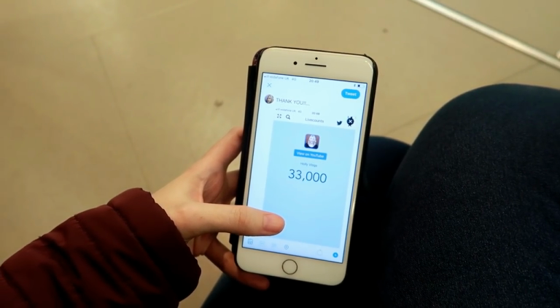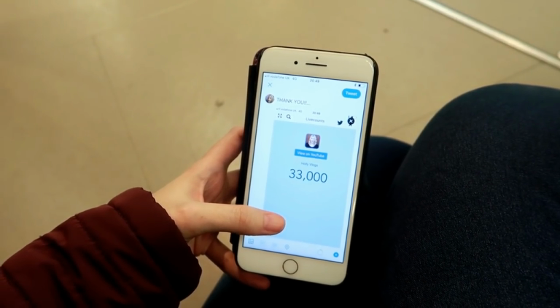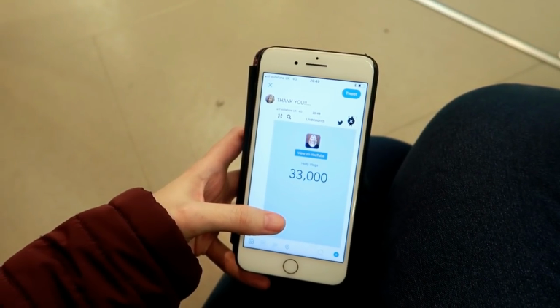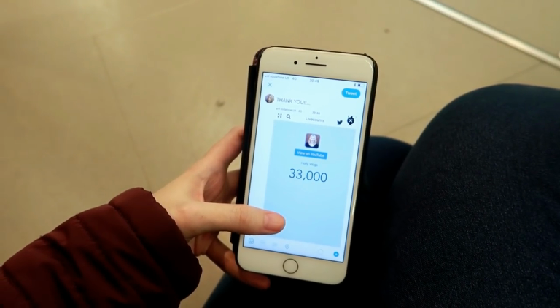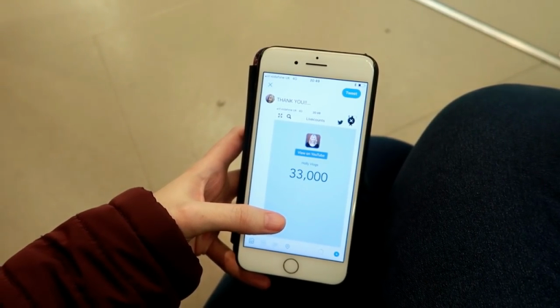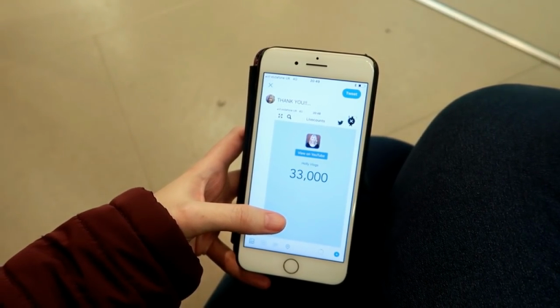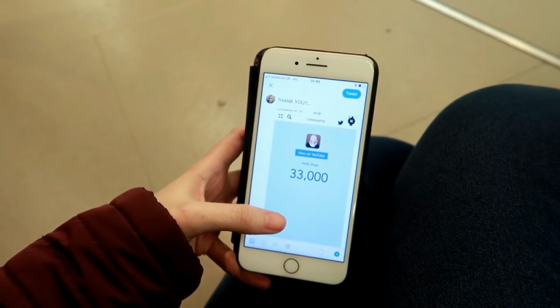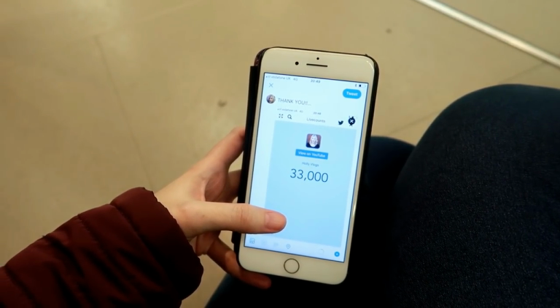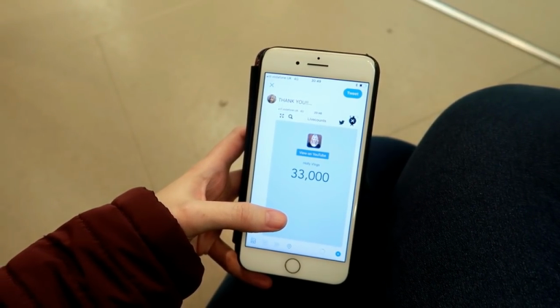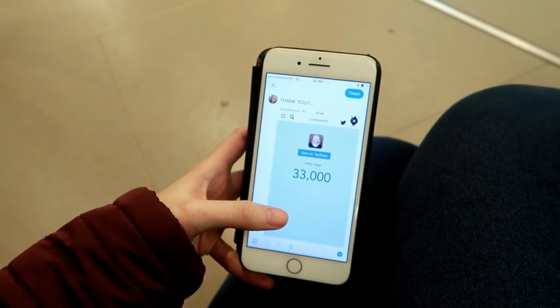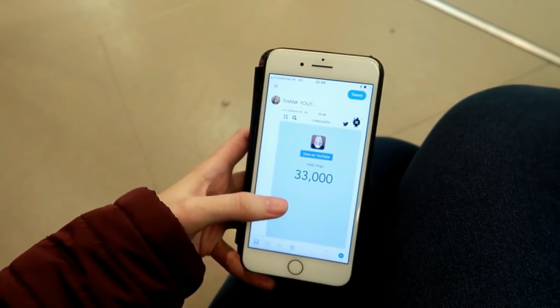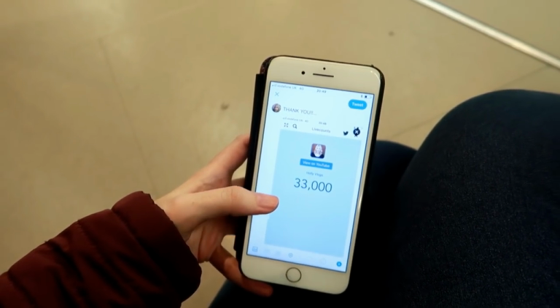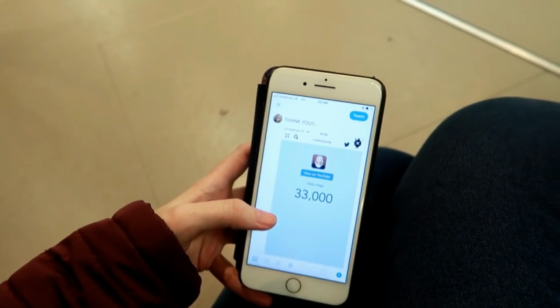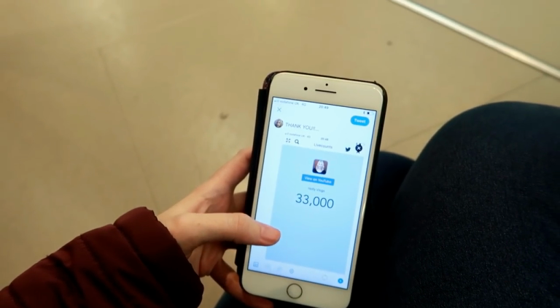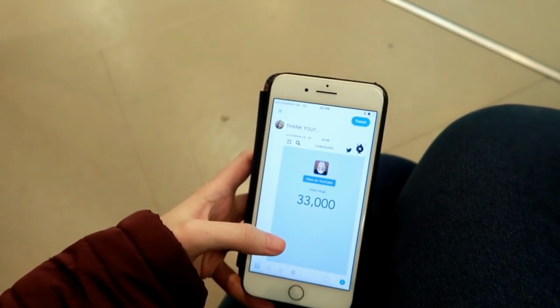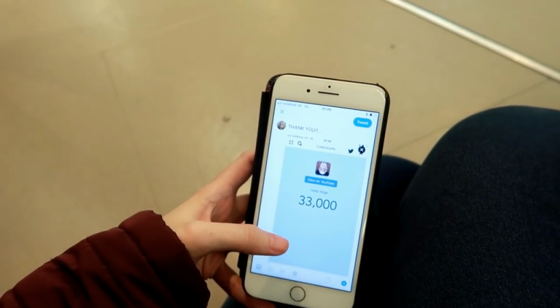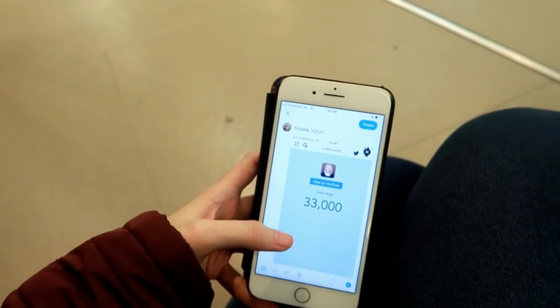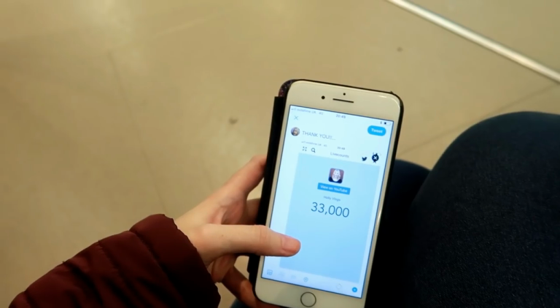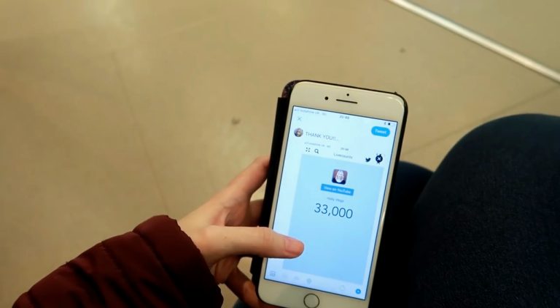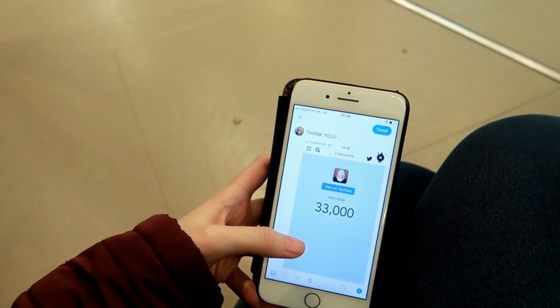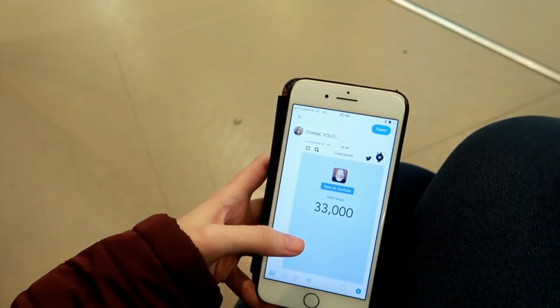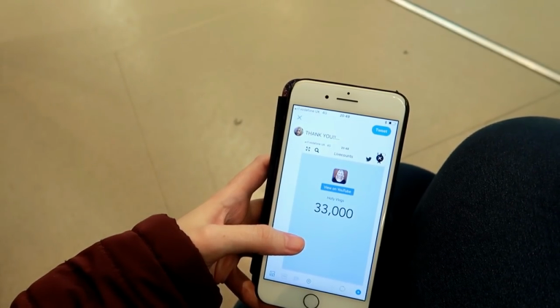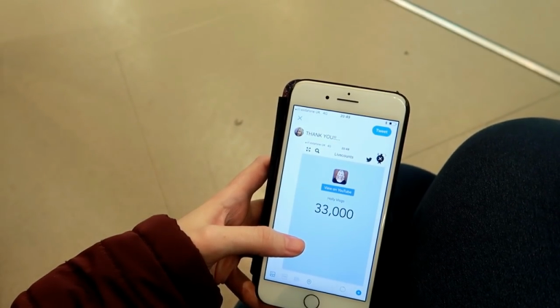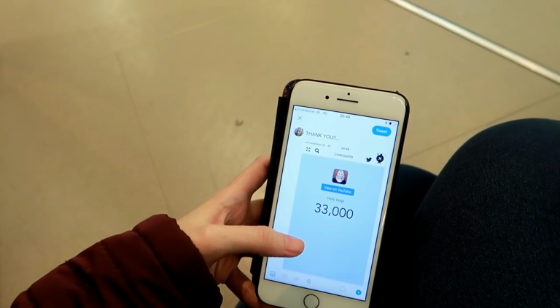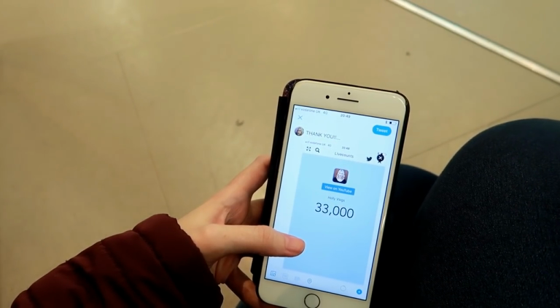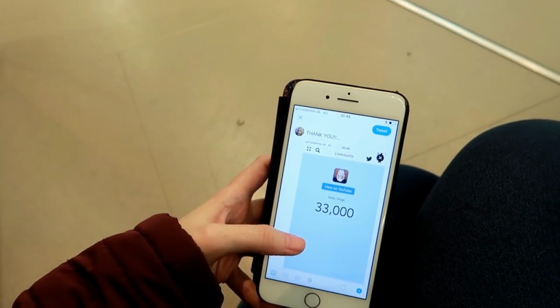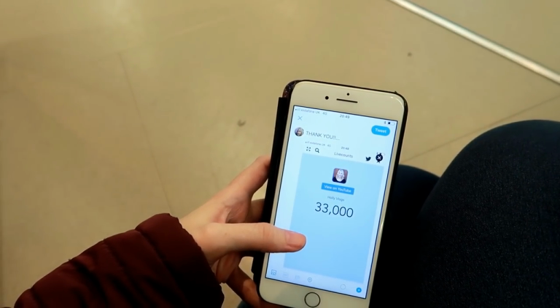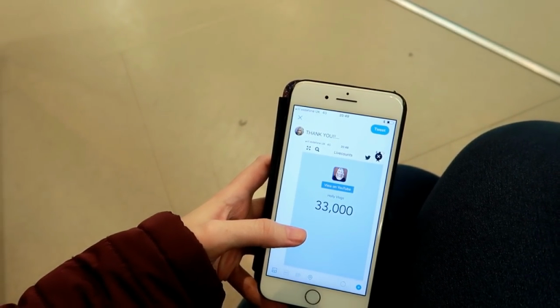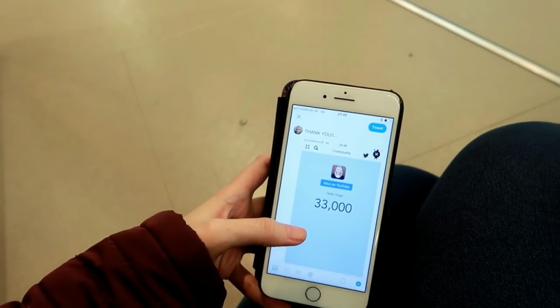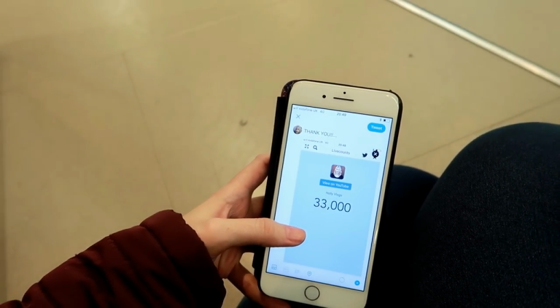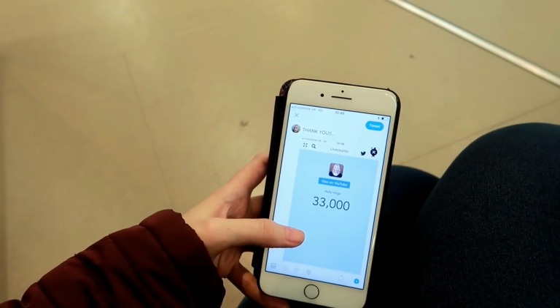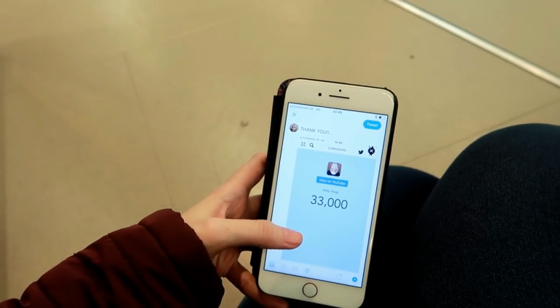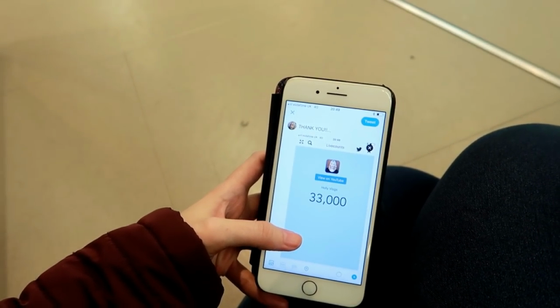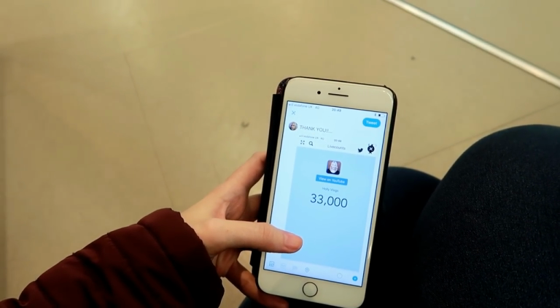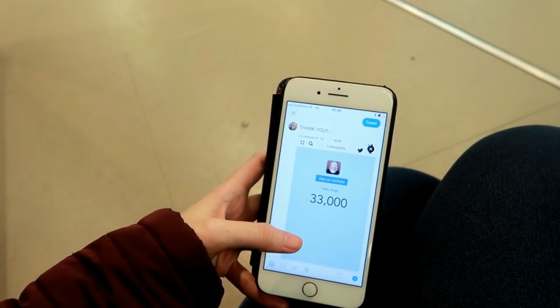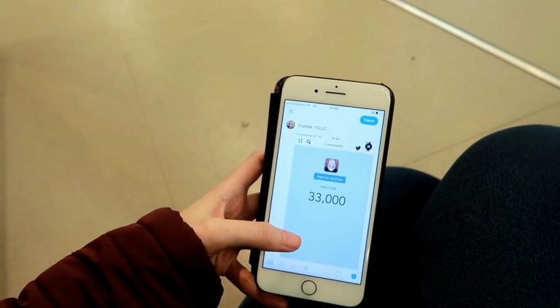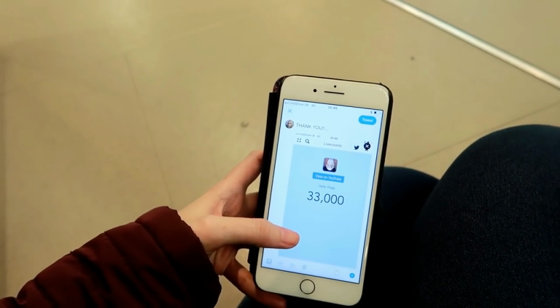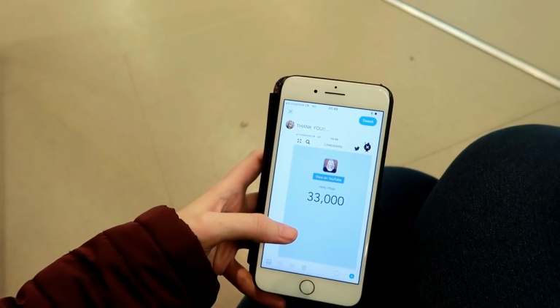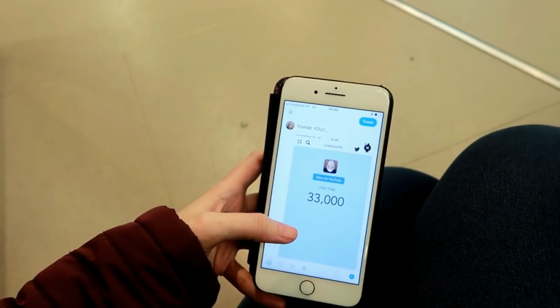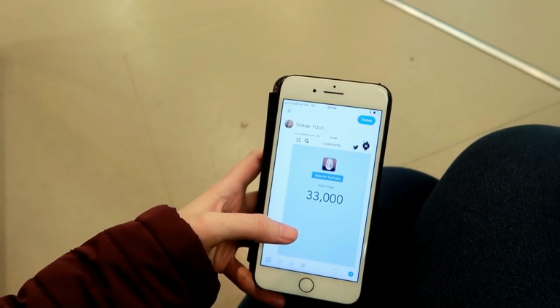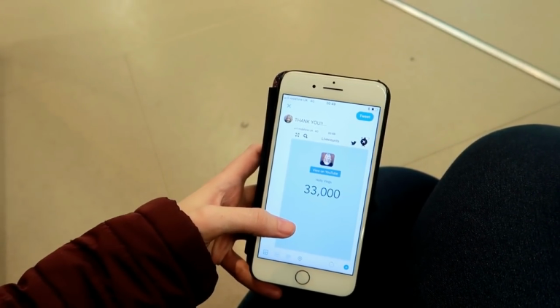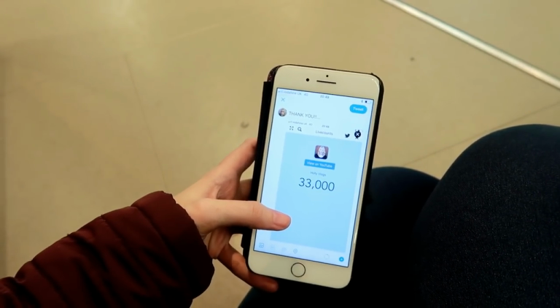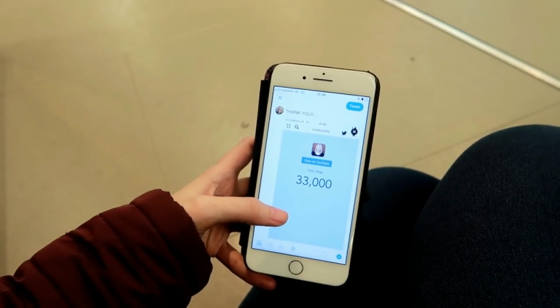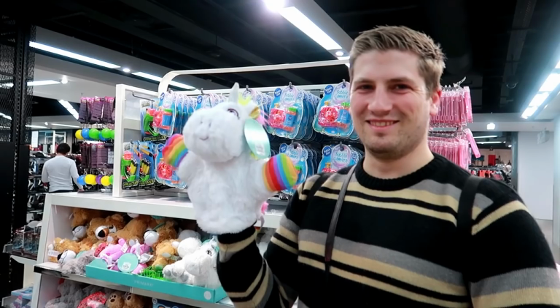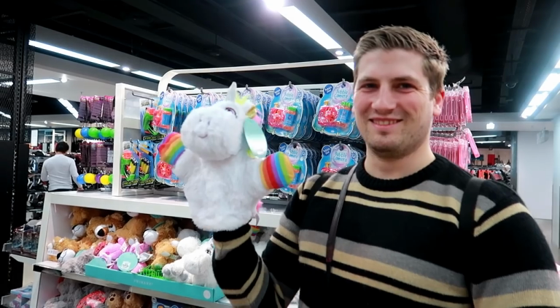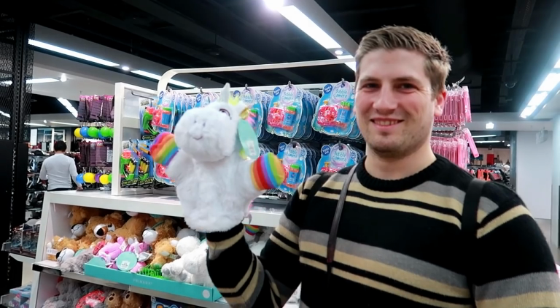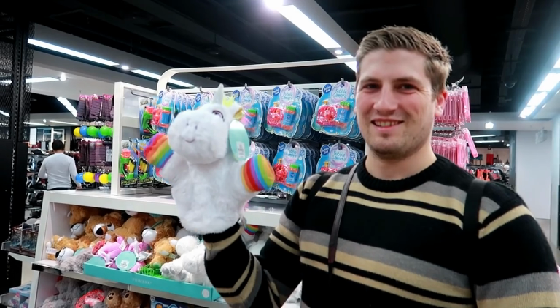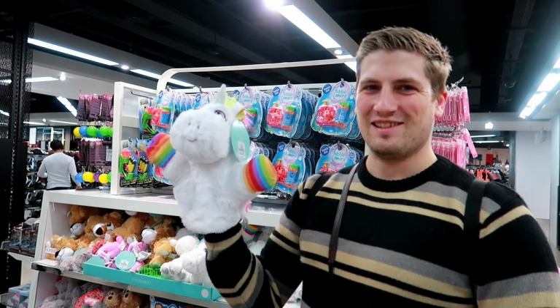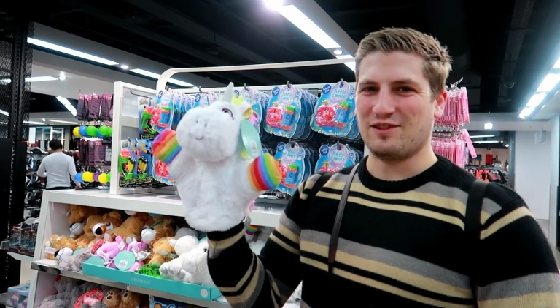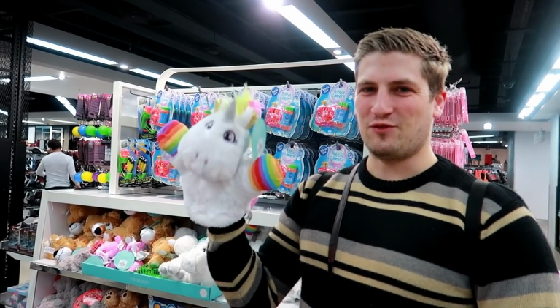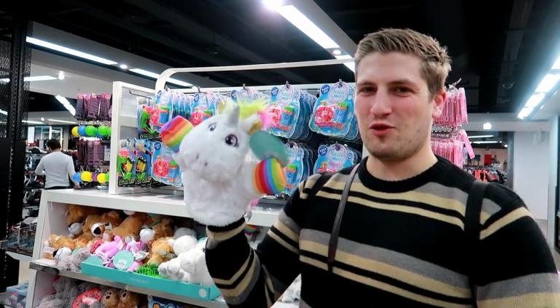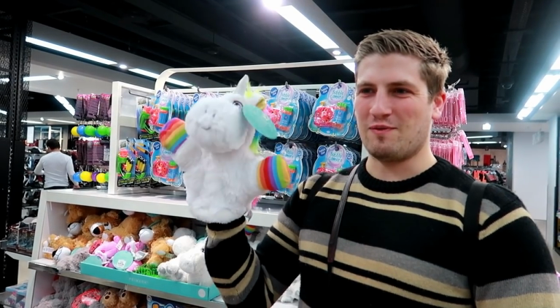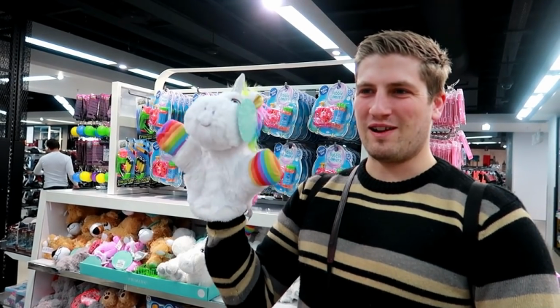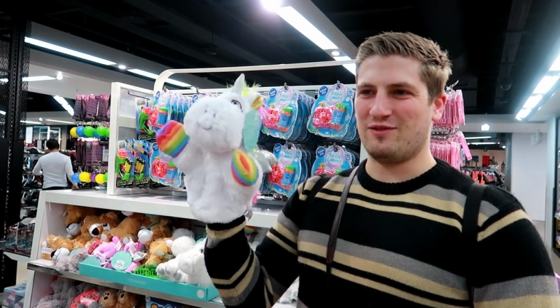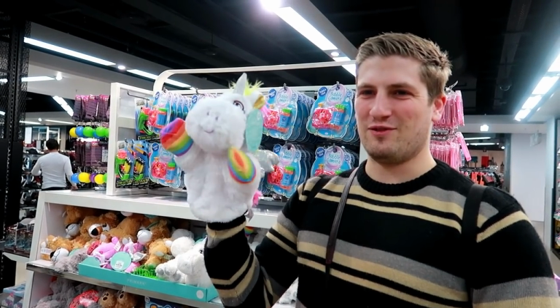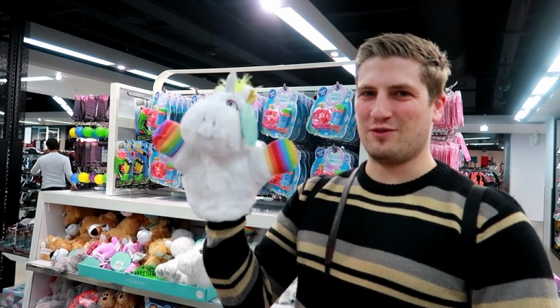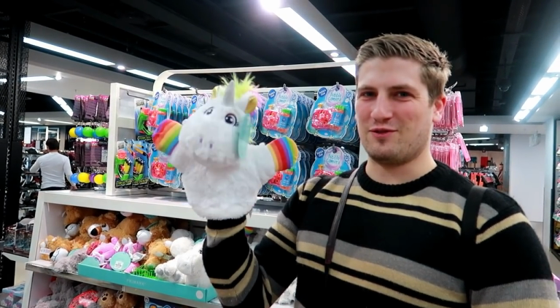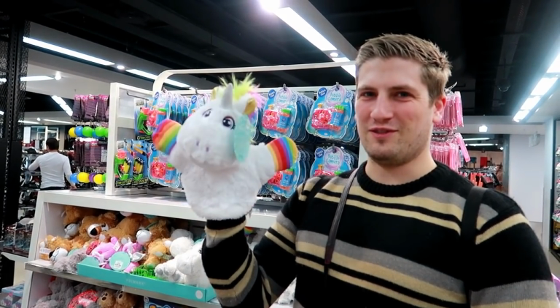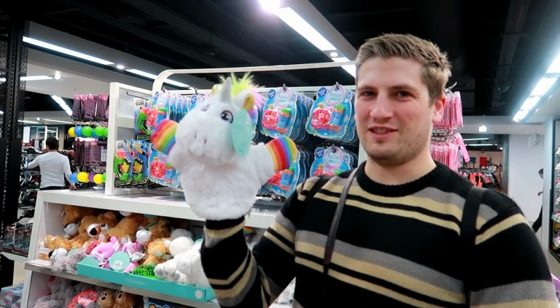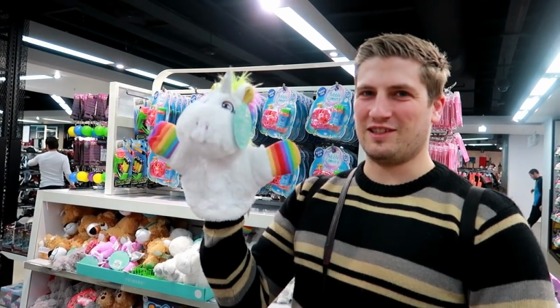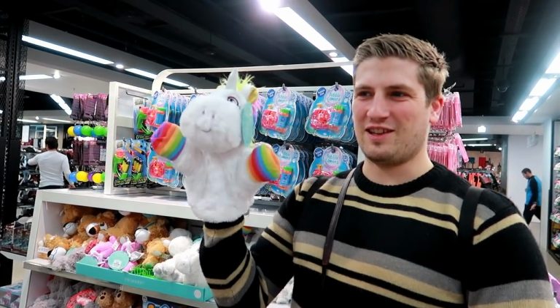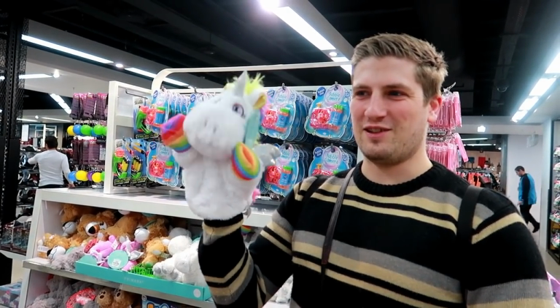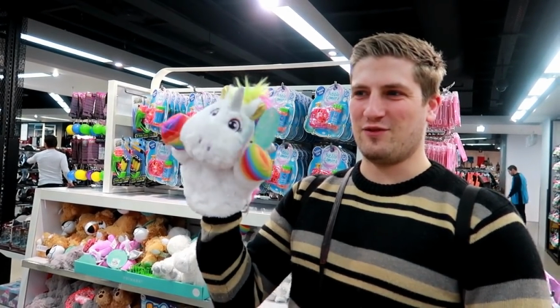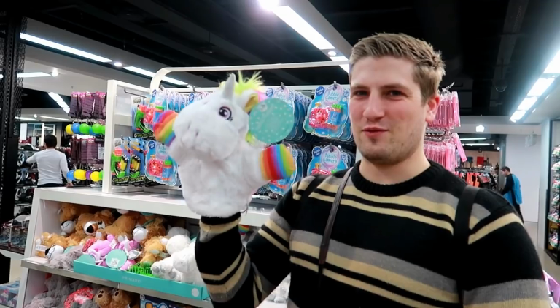So I'm sitting on the floor waiting for Callum and I just checked my YouTube subscribers and I've just hit 33,000 - so I'm now putting a tweet out saying thank you to everyone!